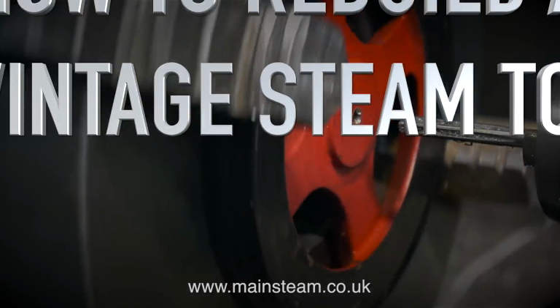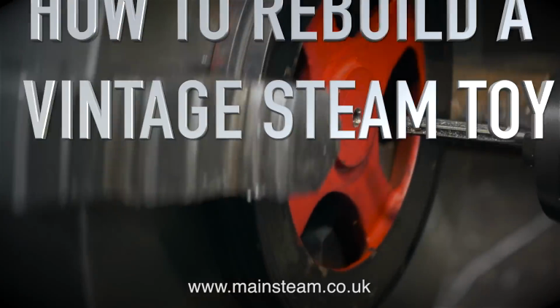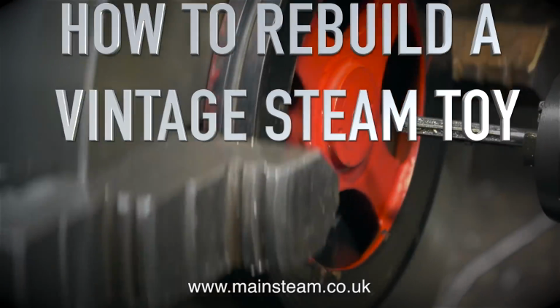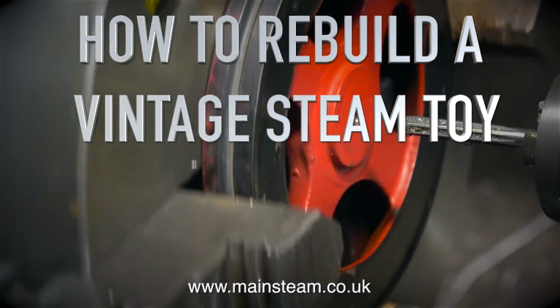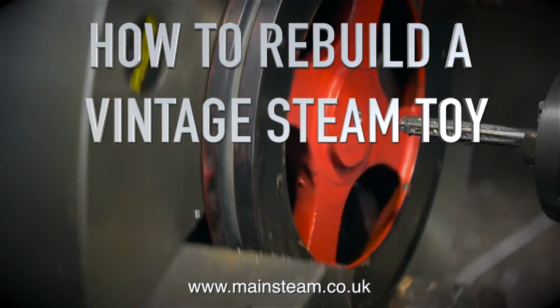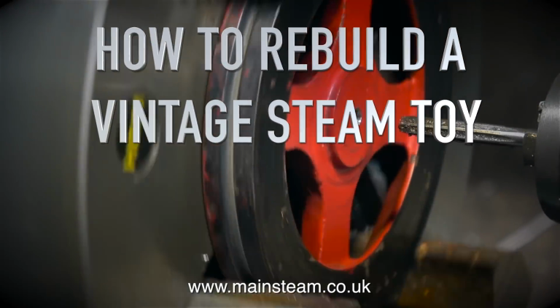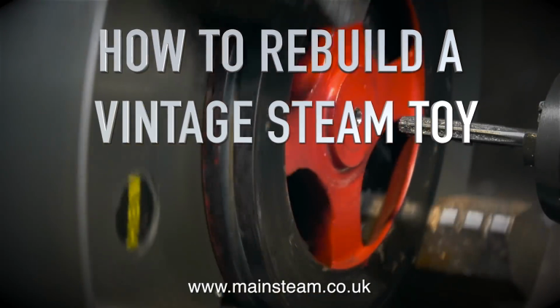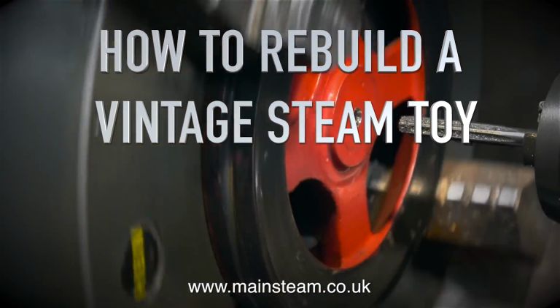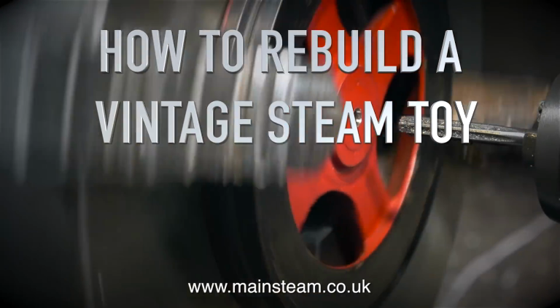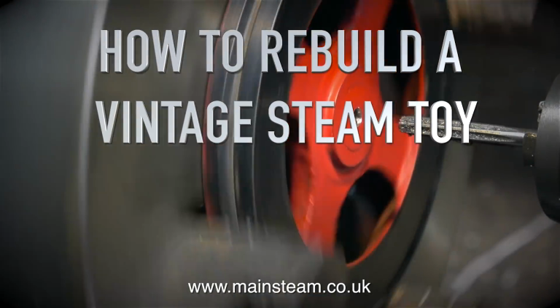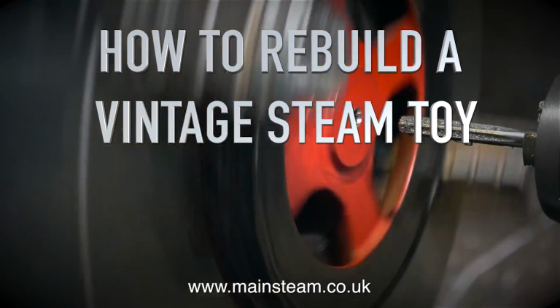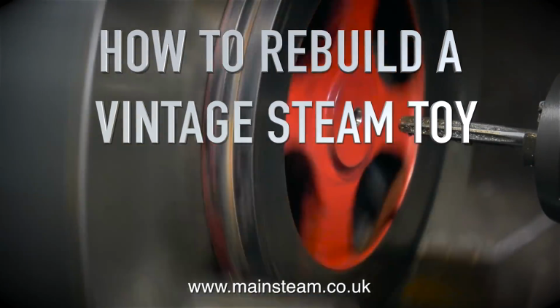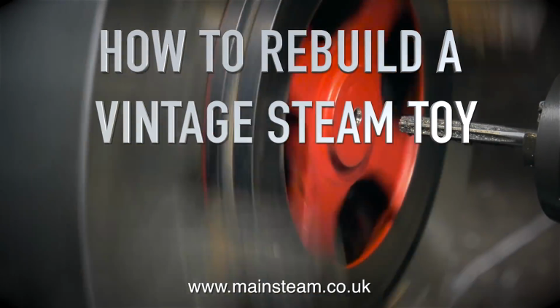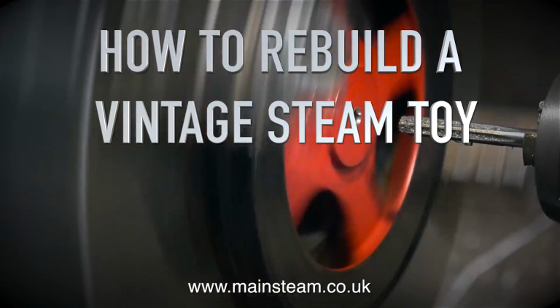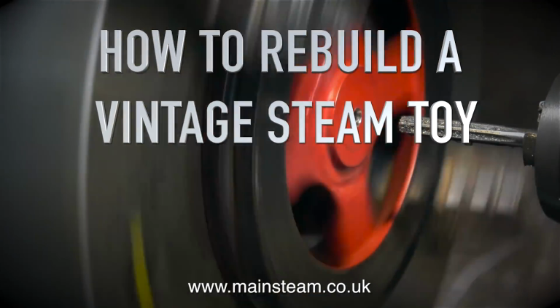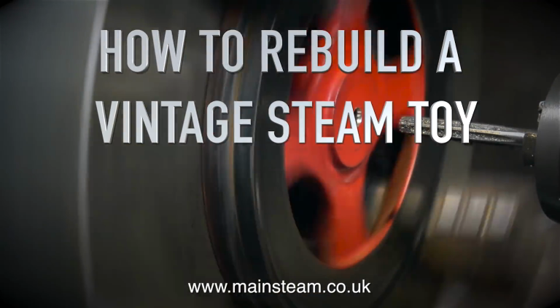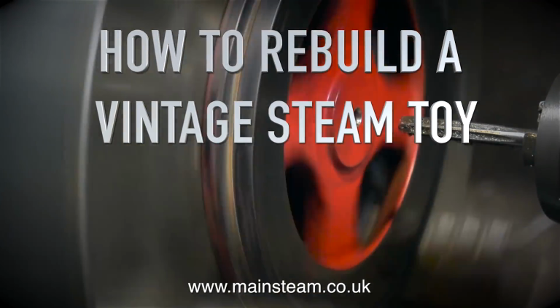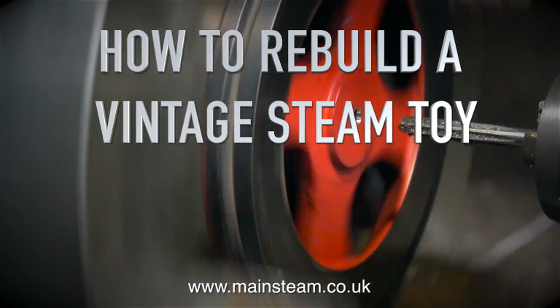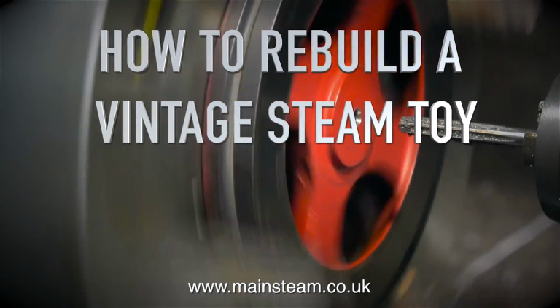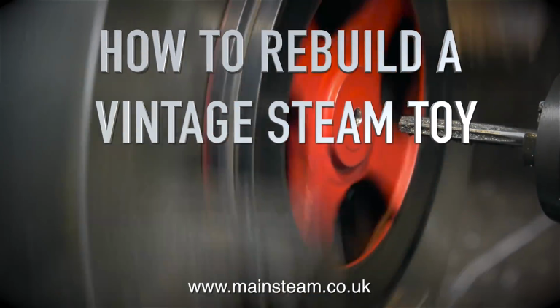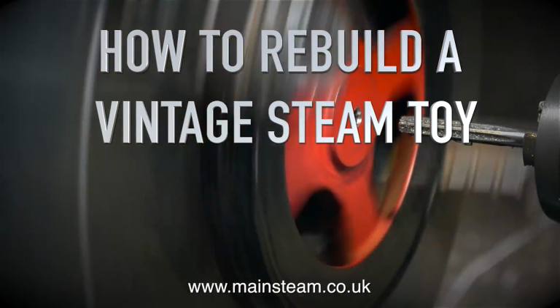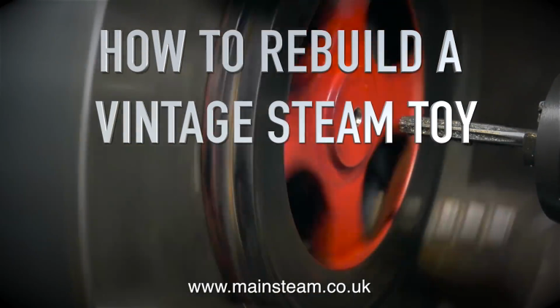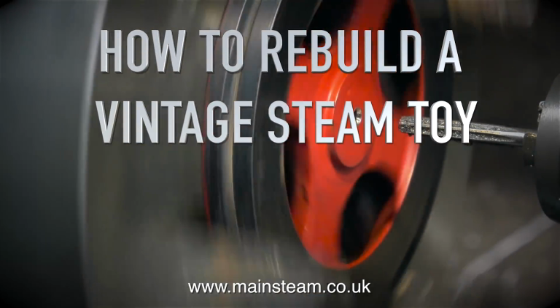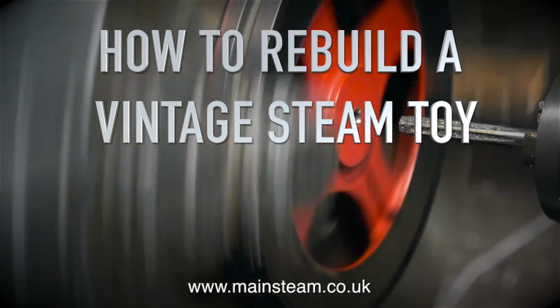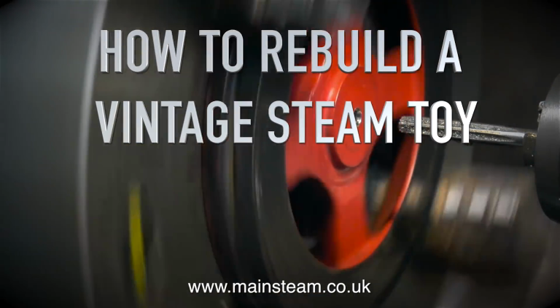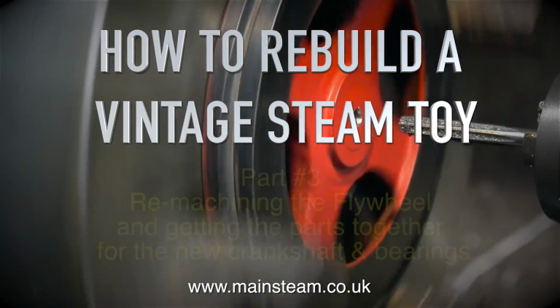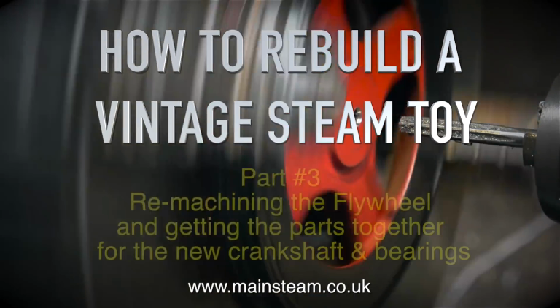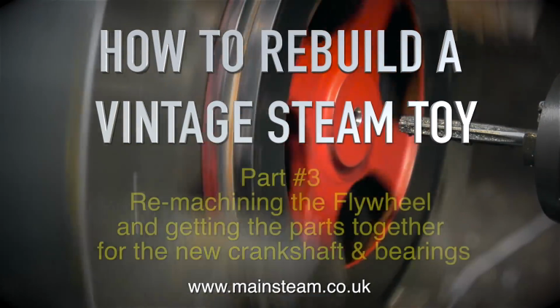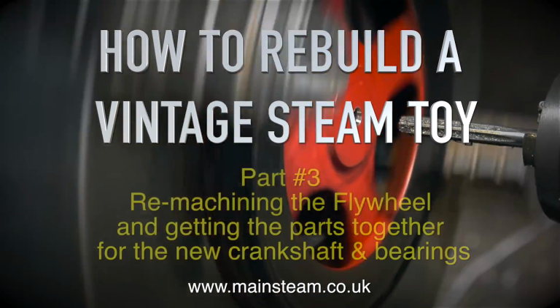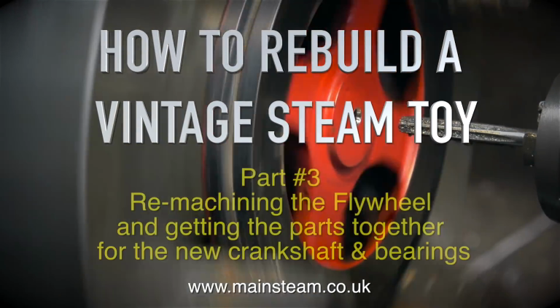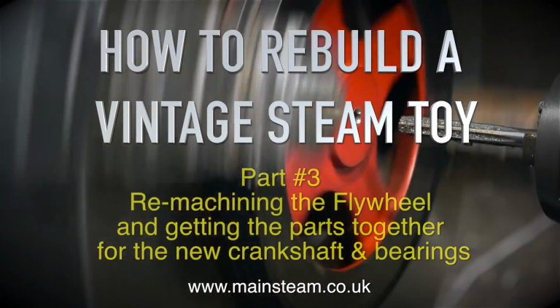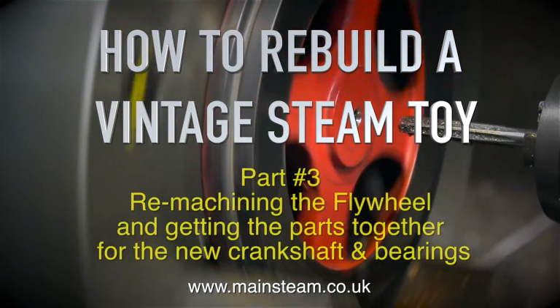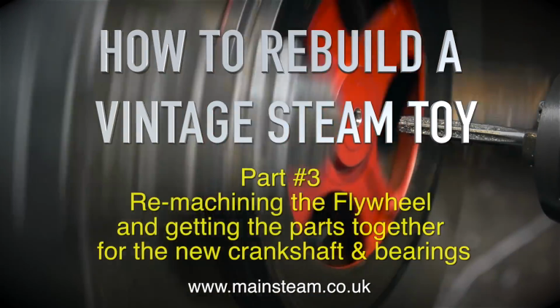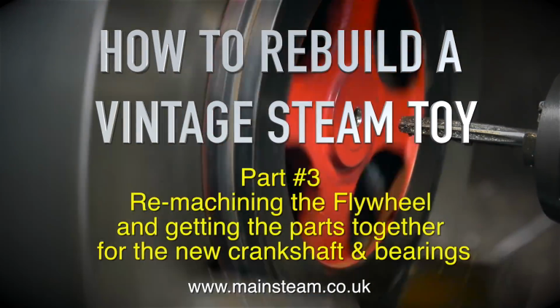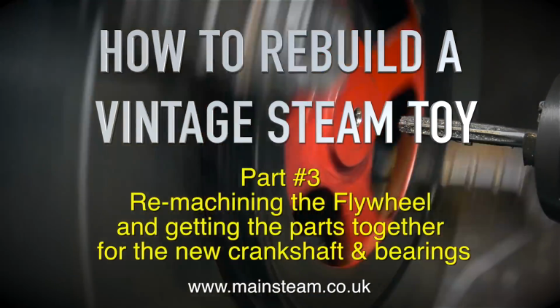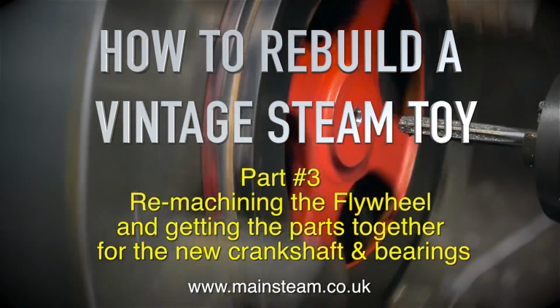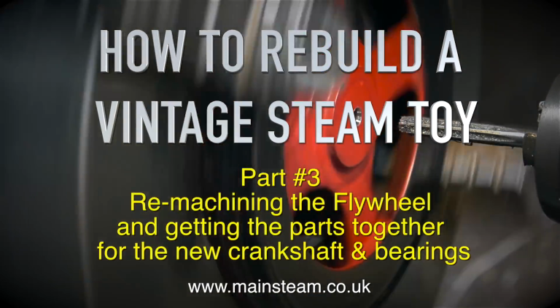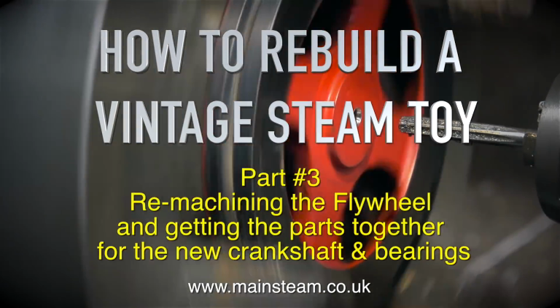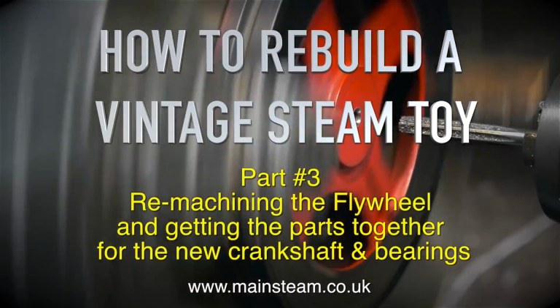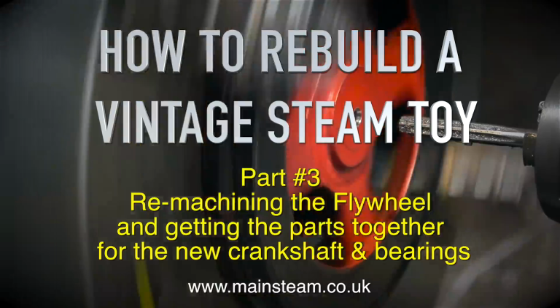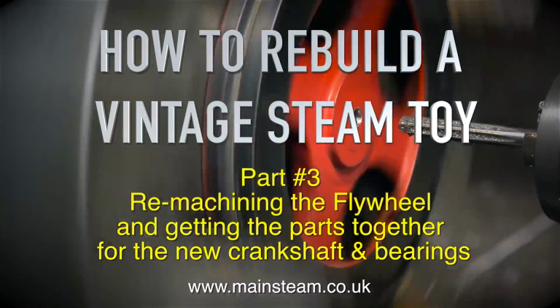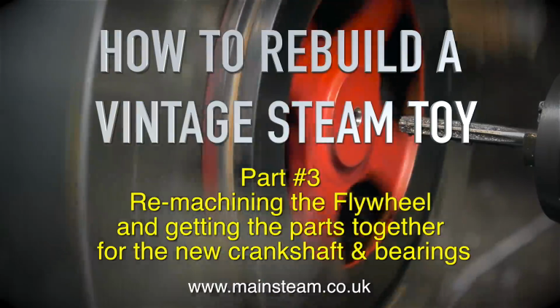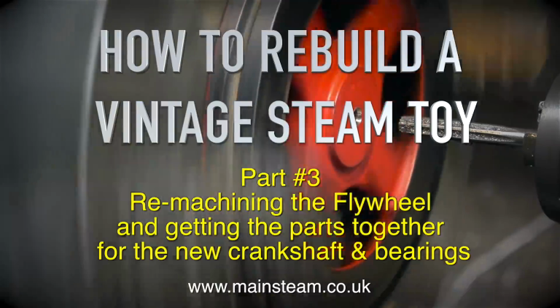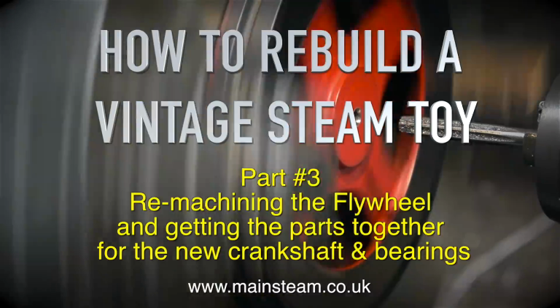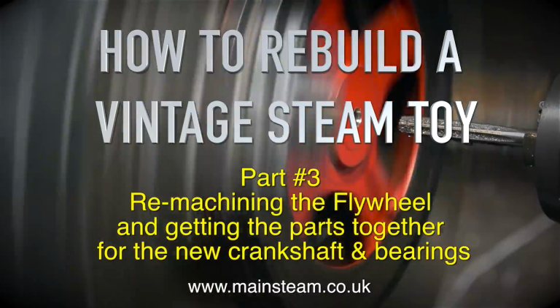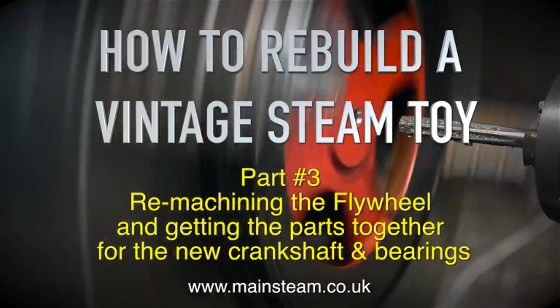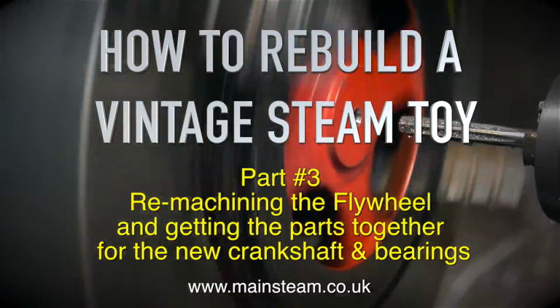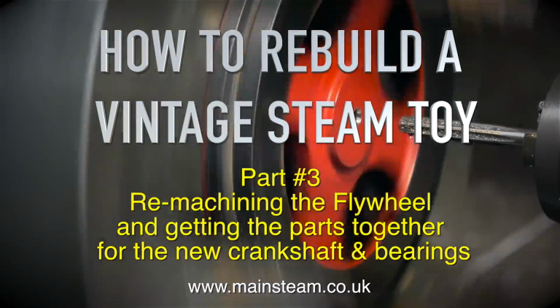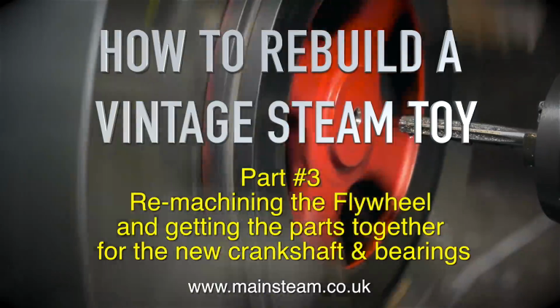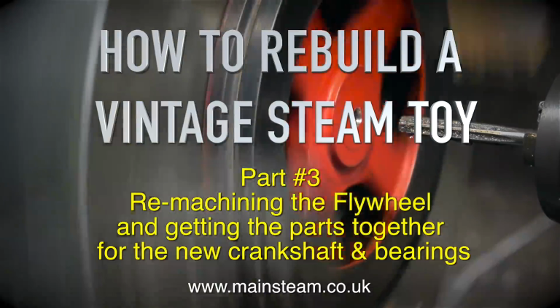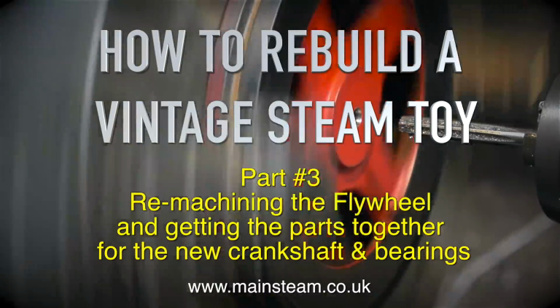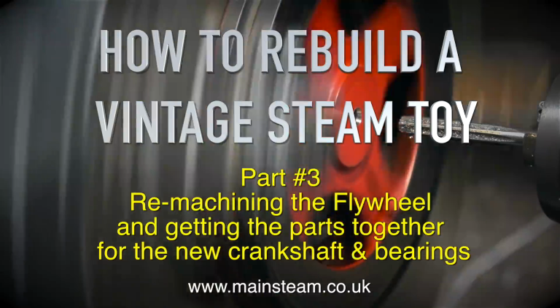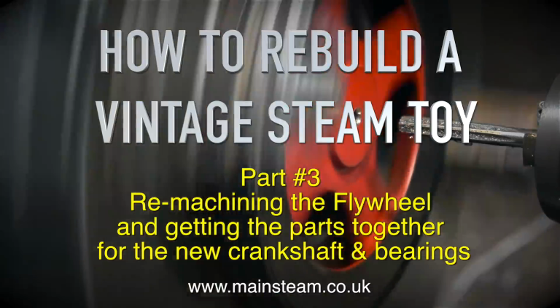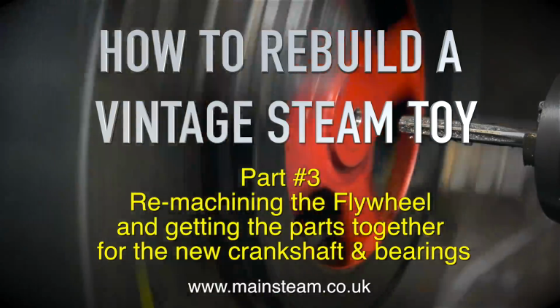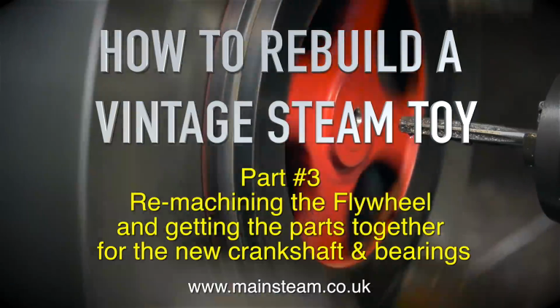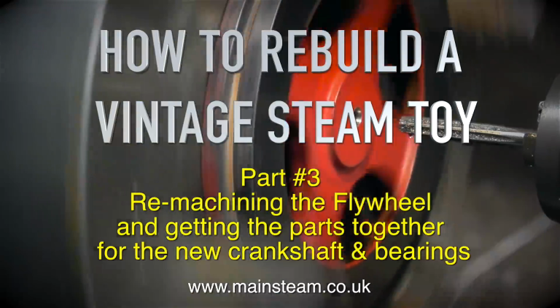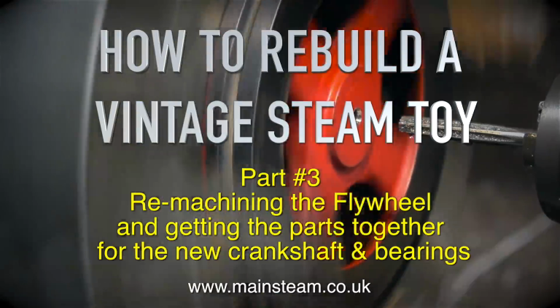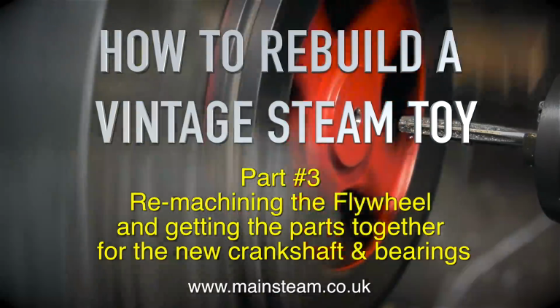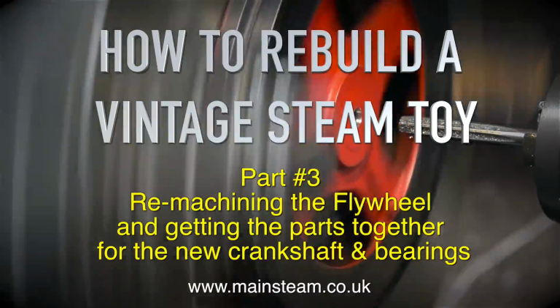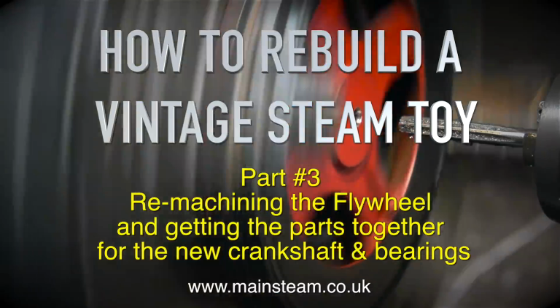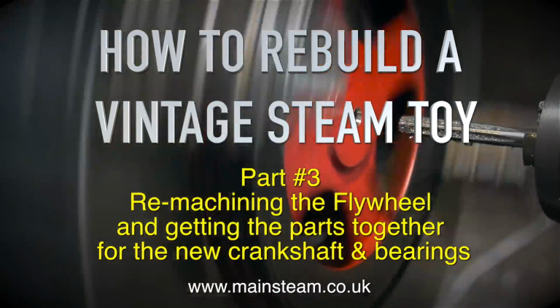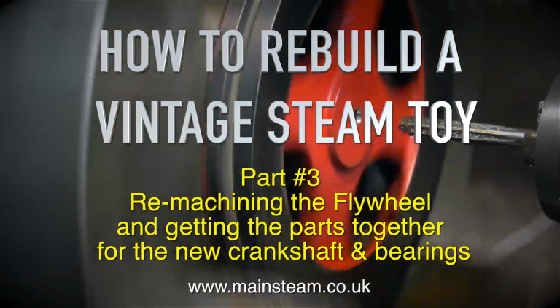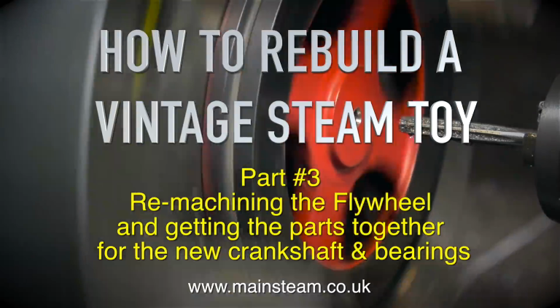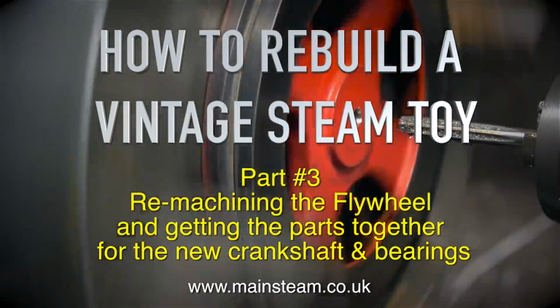How to rebuild a vintage steam toy, part 3. Remachining the flywheel and getting the parts together for the new crankshaft and bearings.